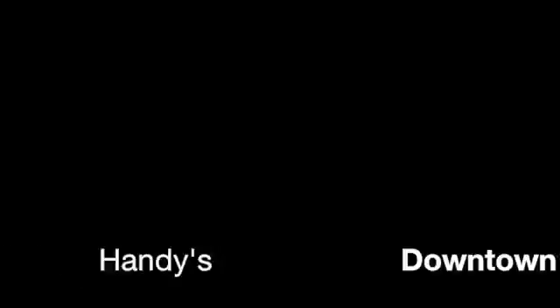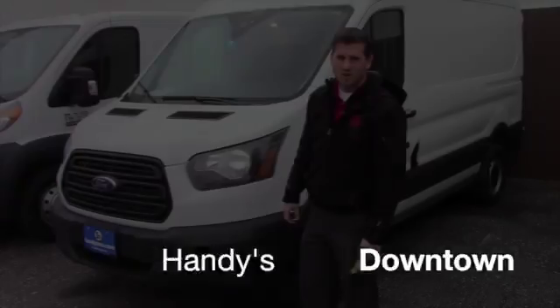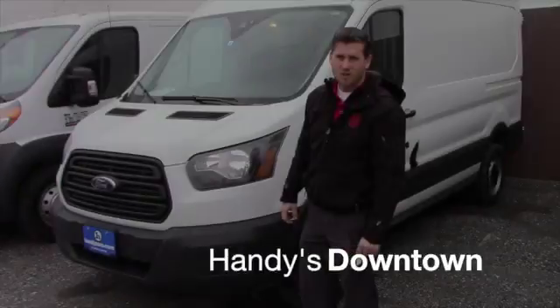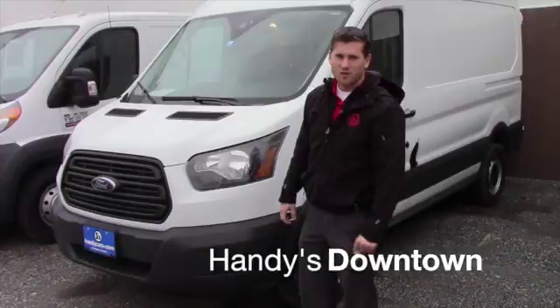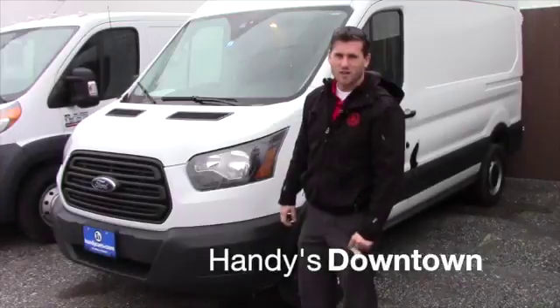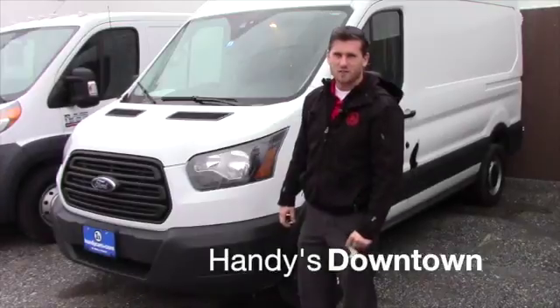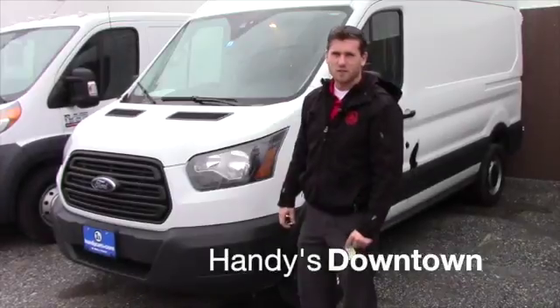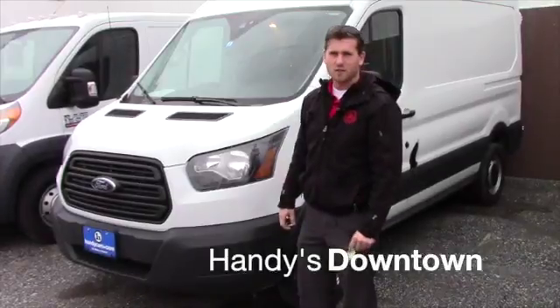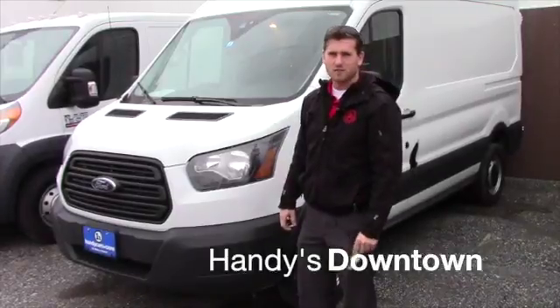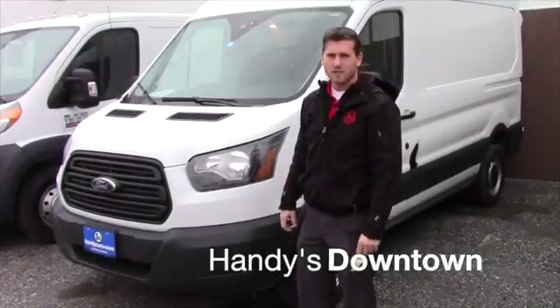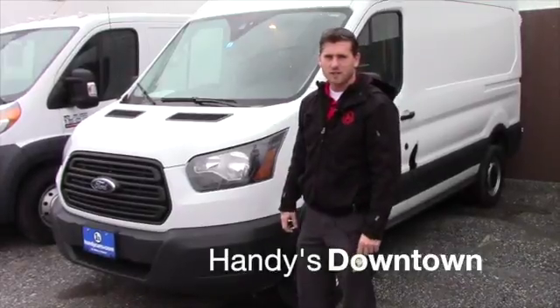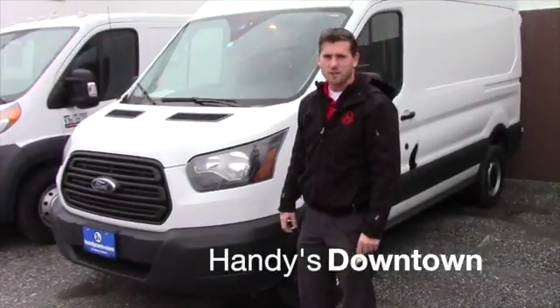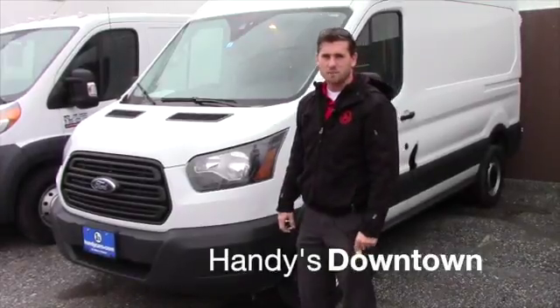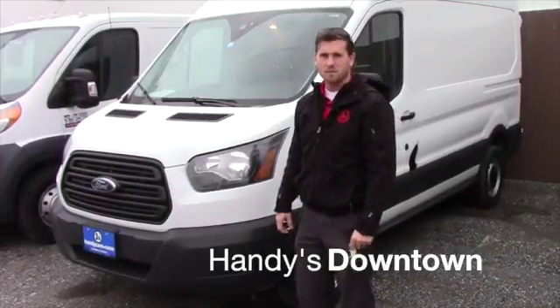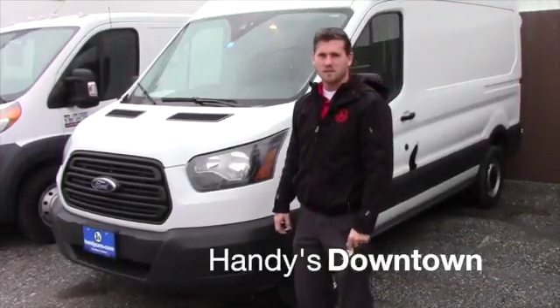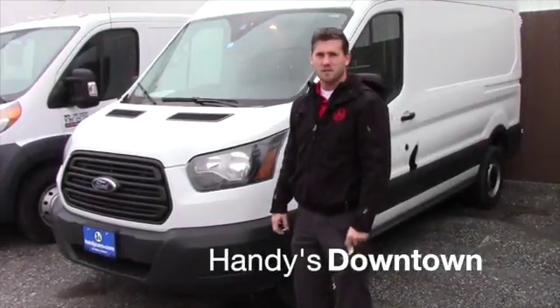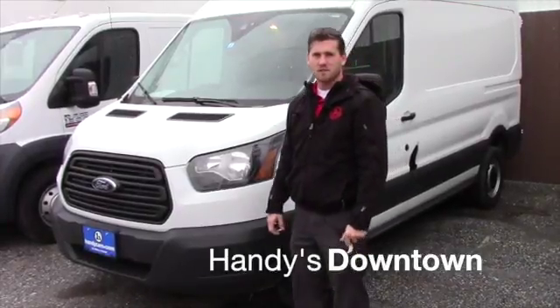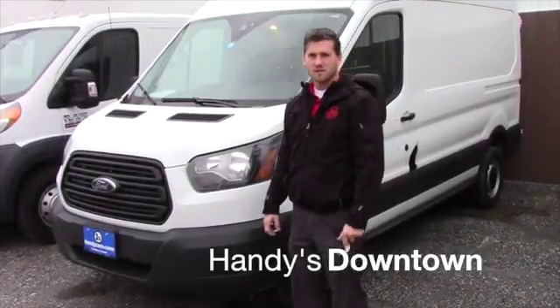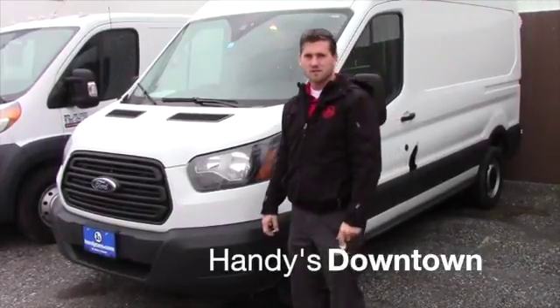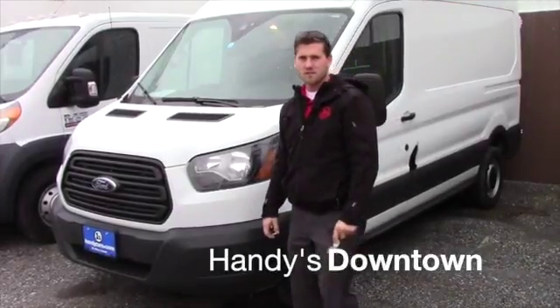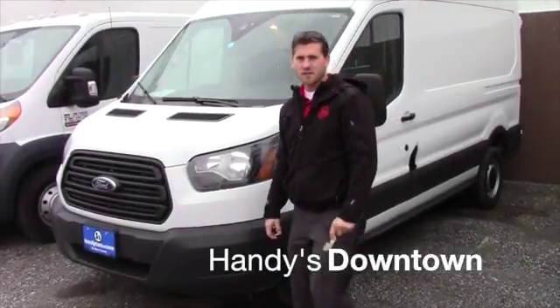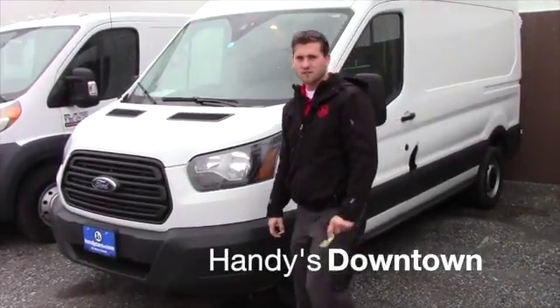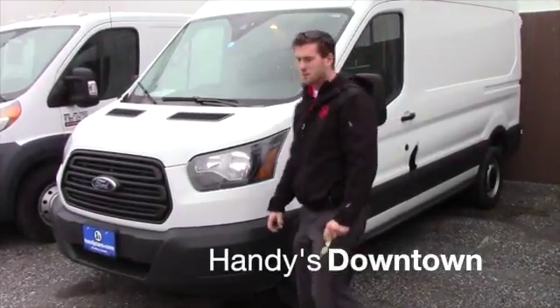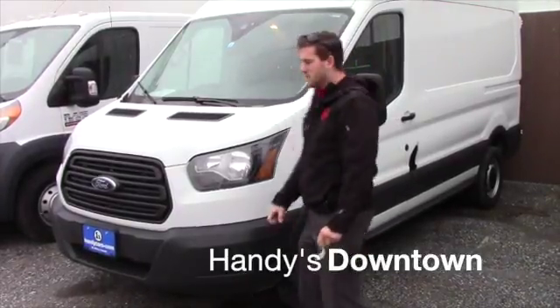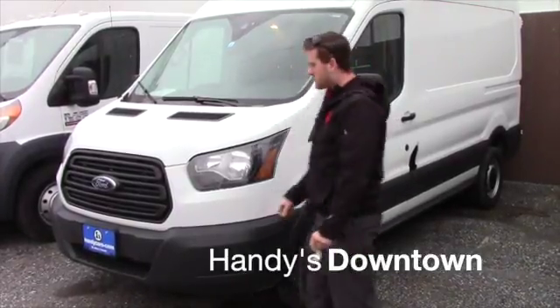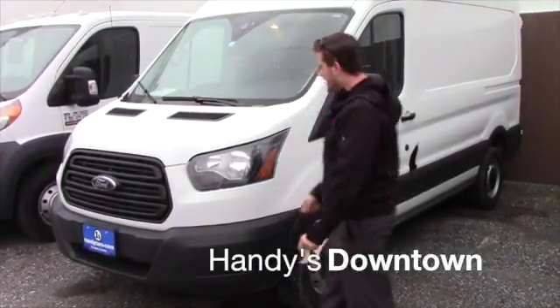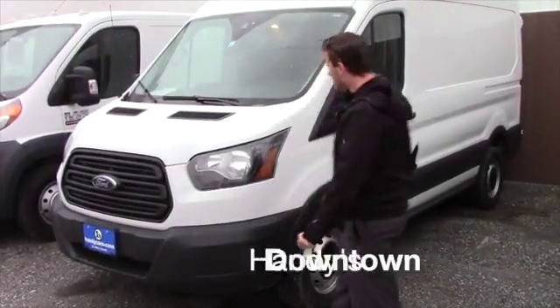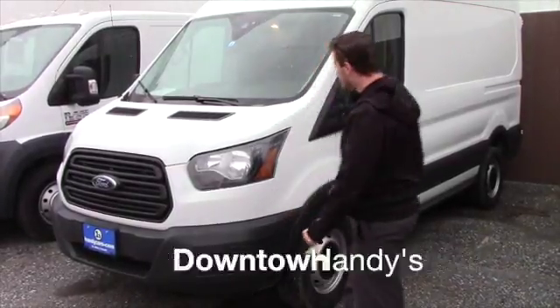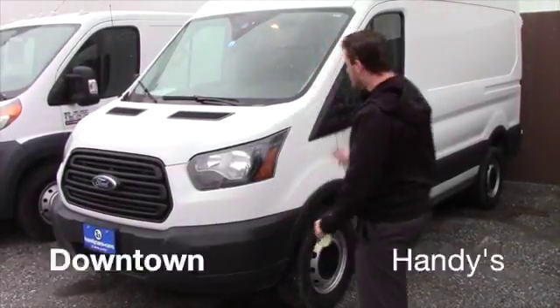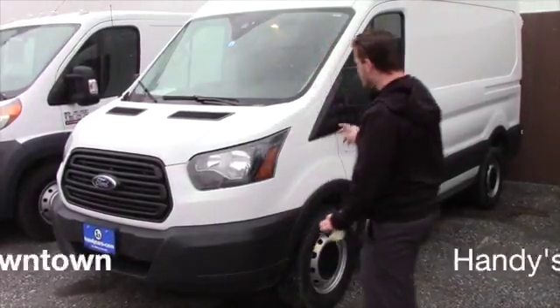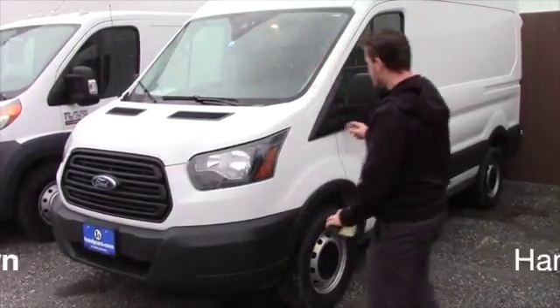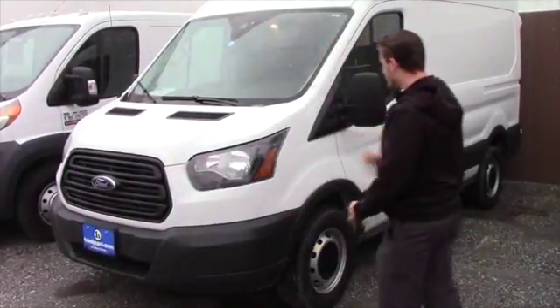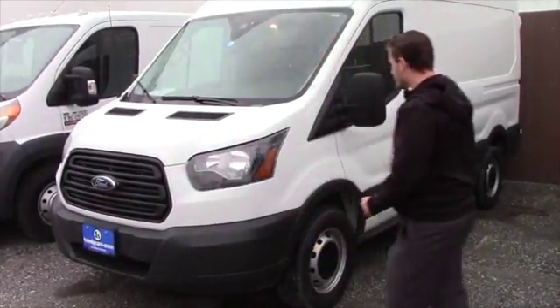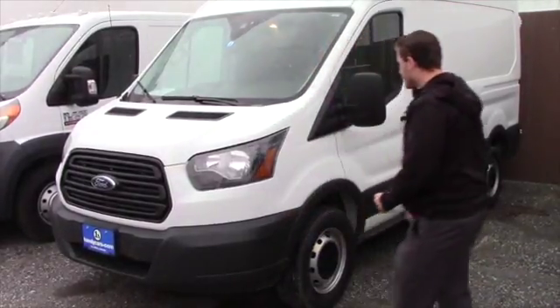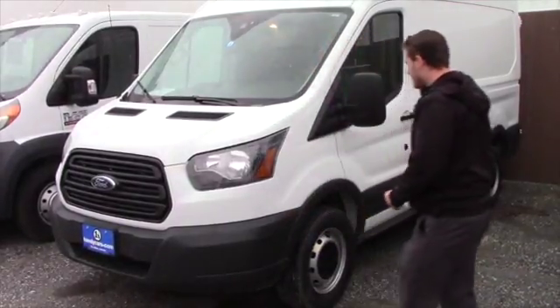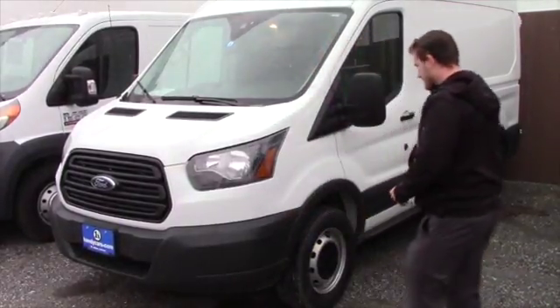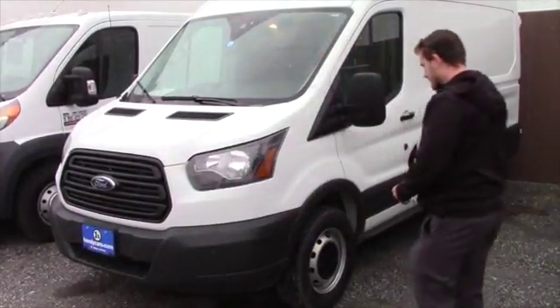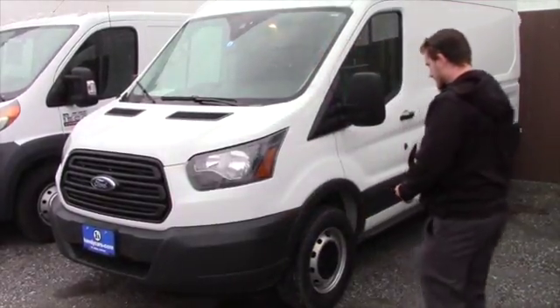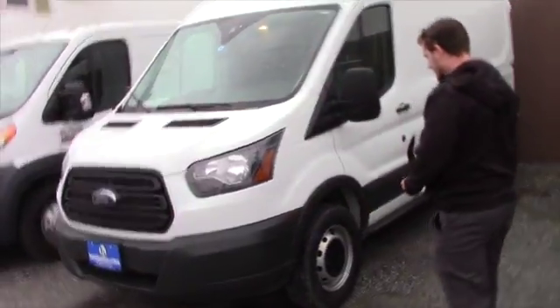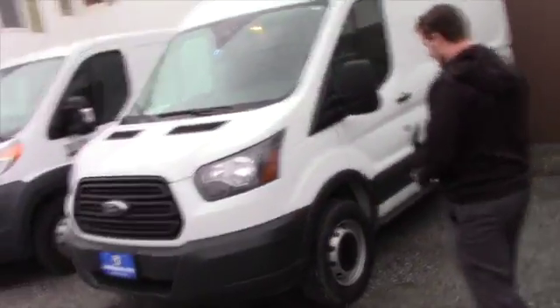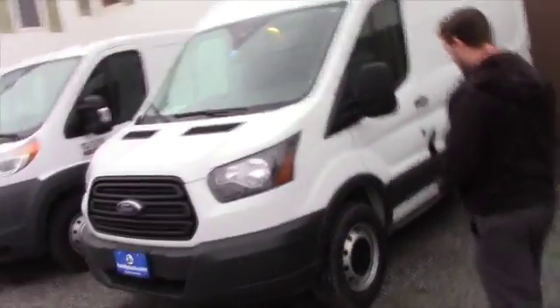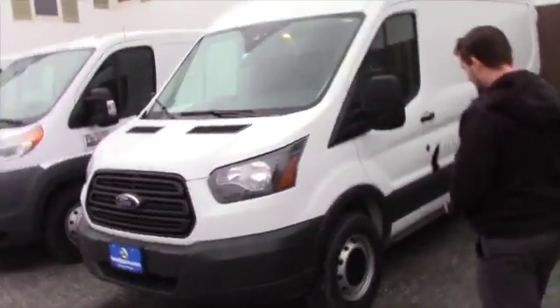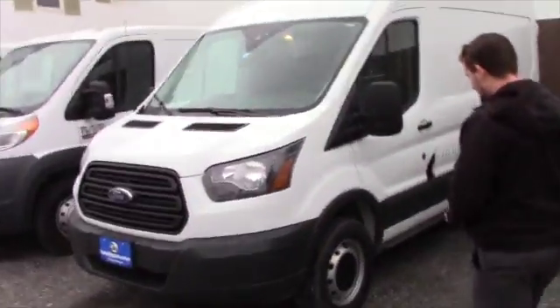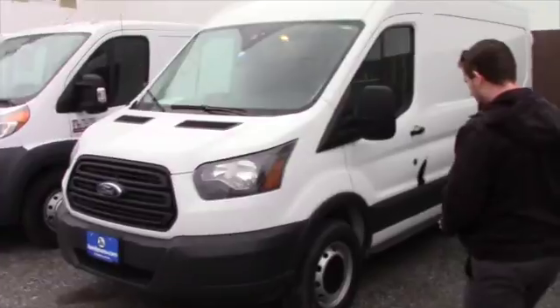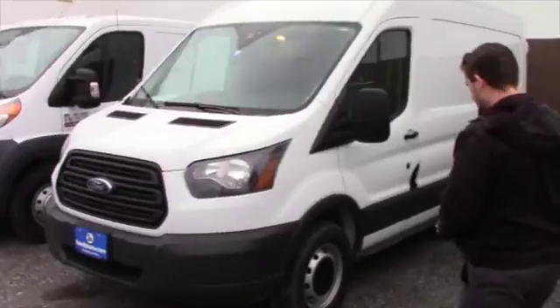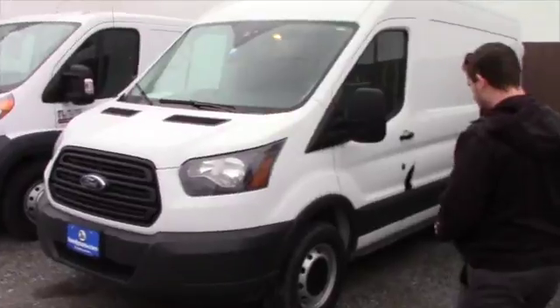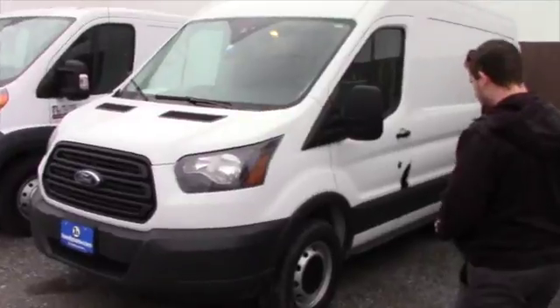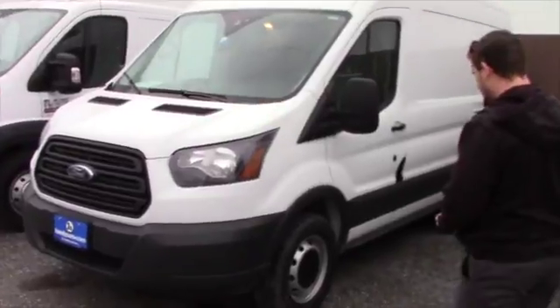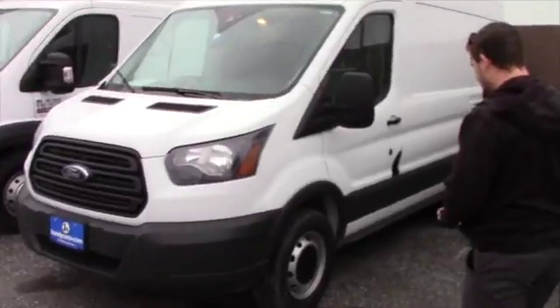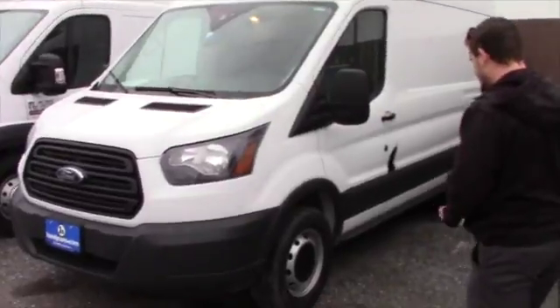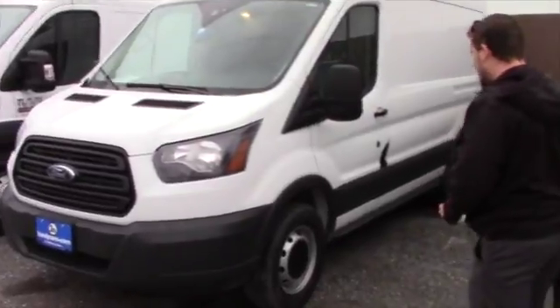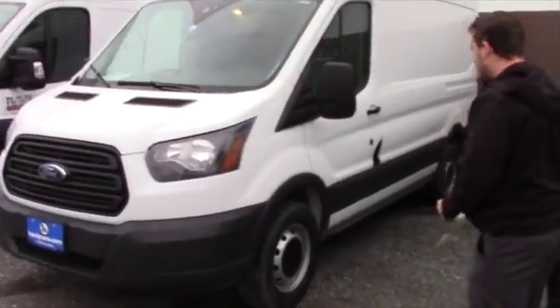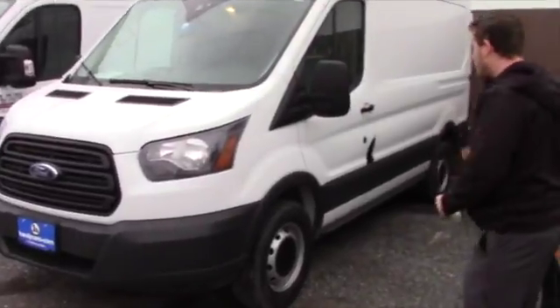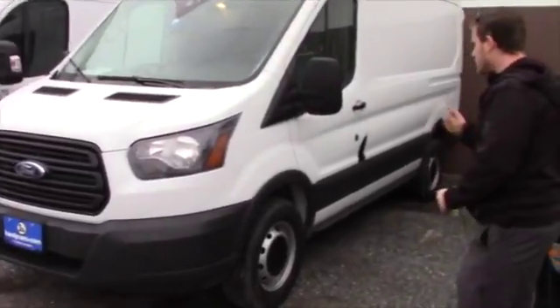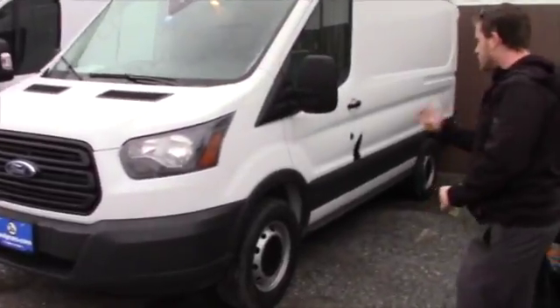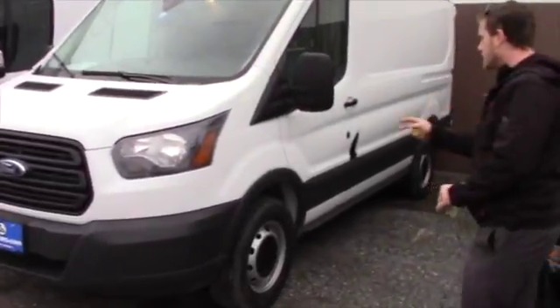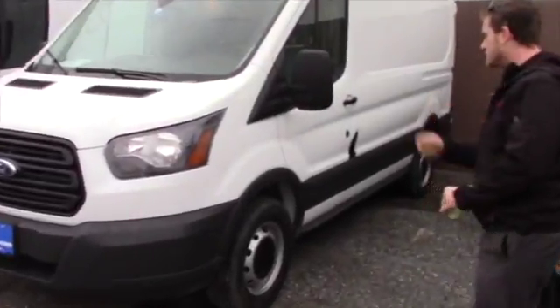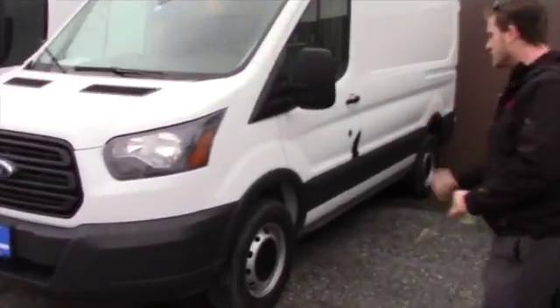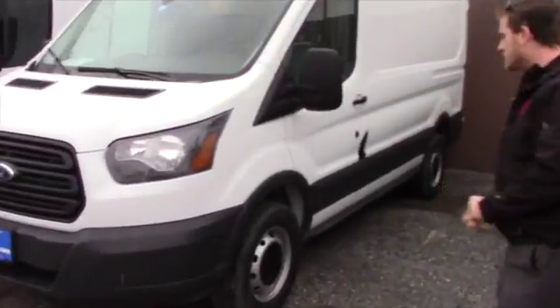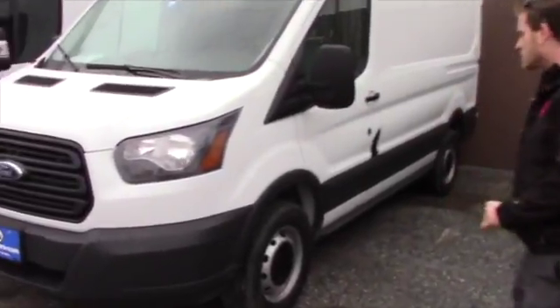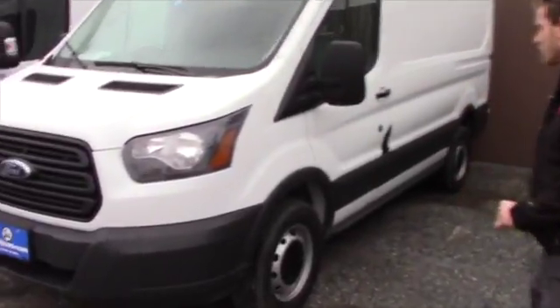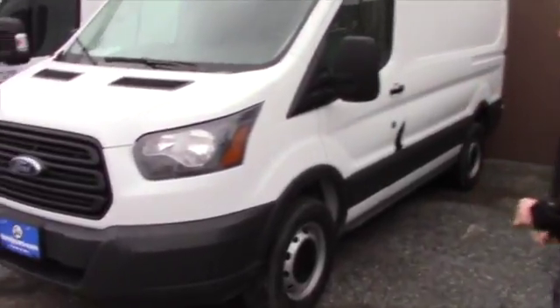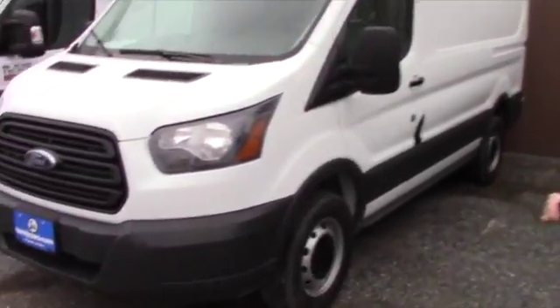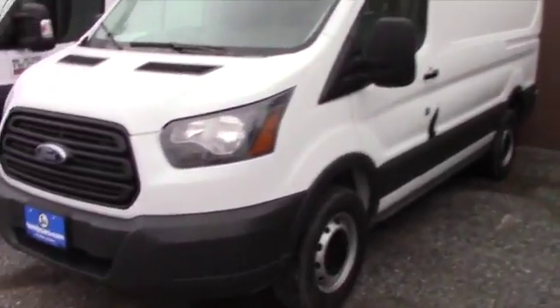Good afternoon, Sun Limb. This is Terence. I'm here at Handy's. Just want to show you this nice 2016 Ford Transit that you inquired about.